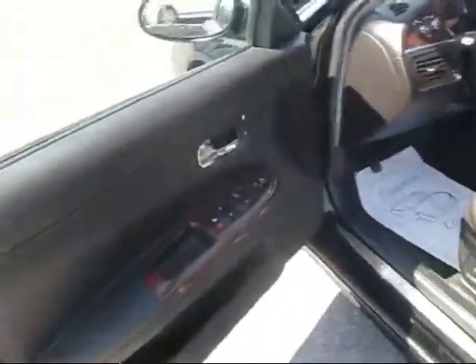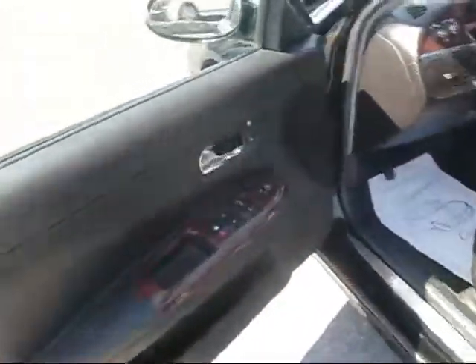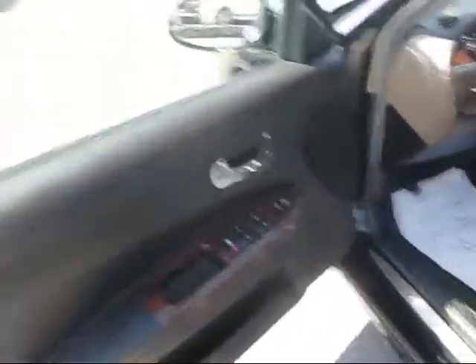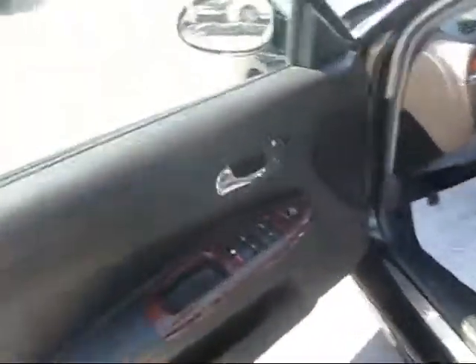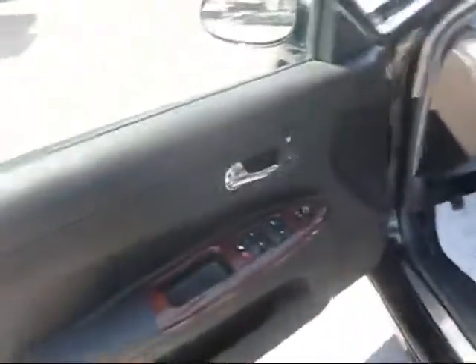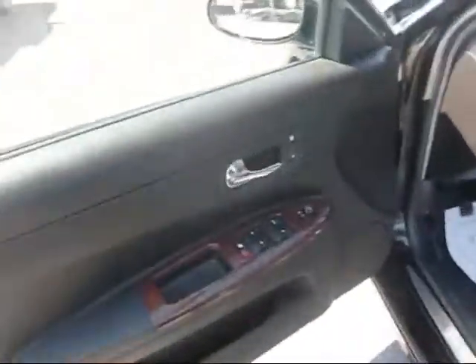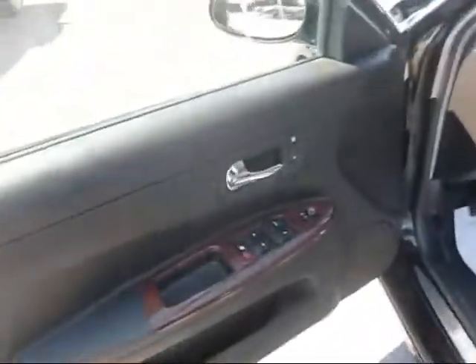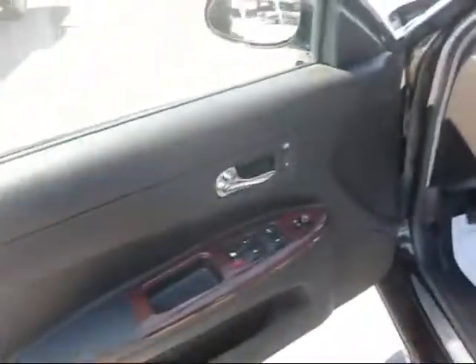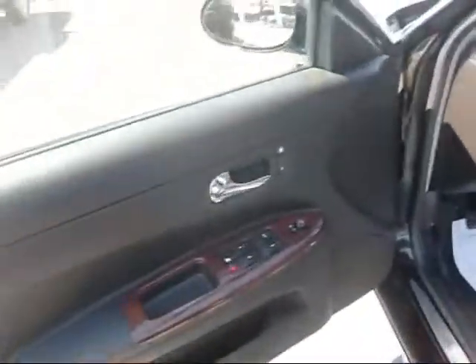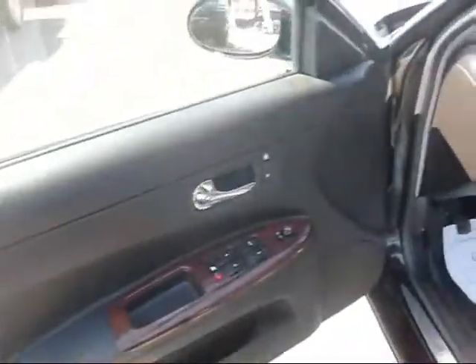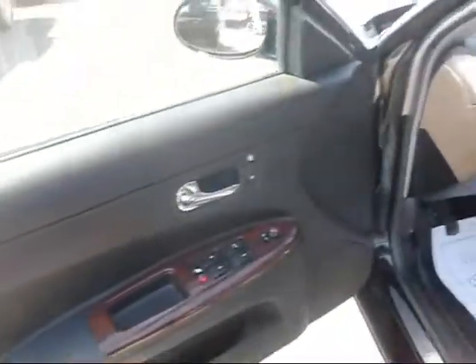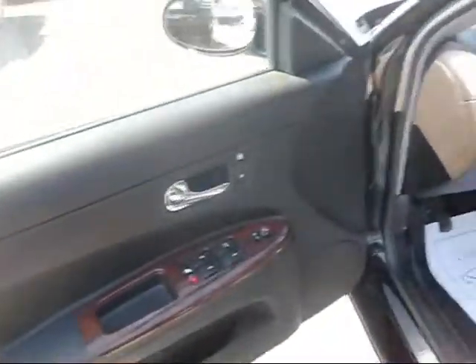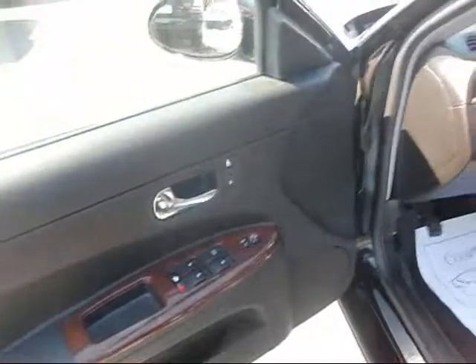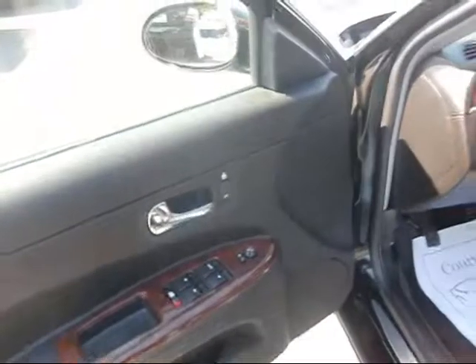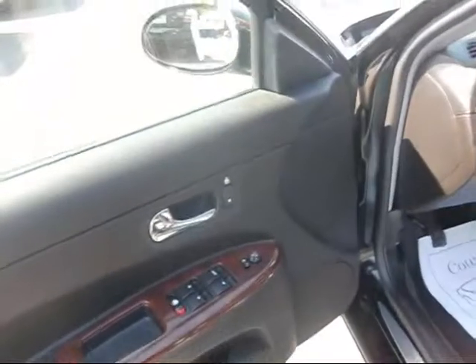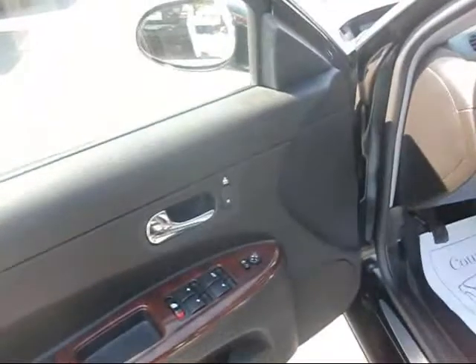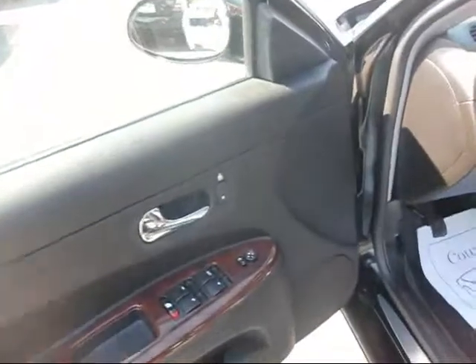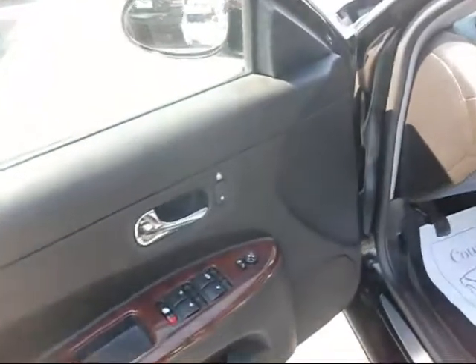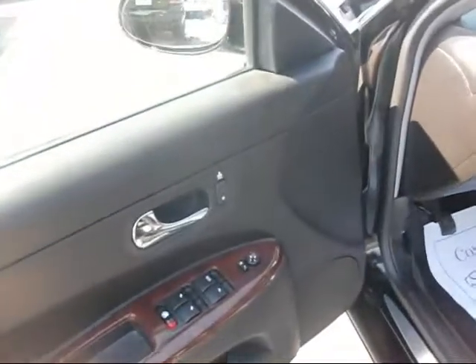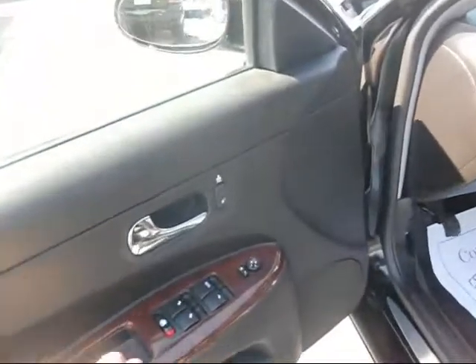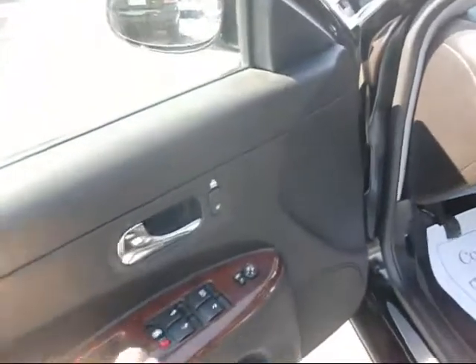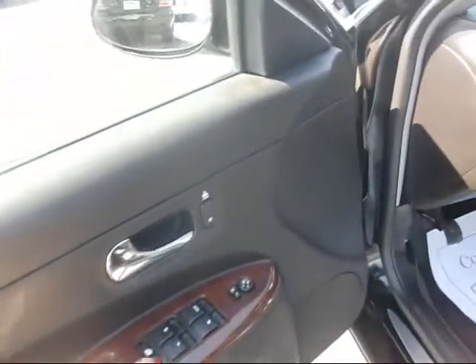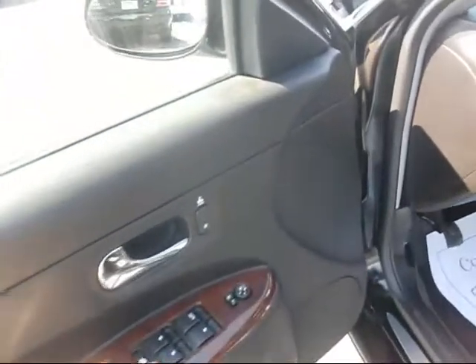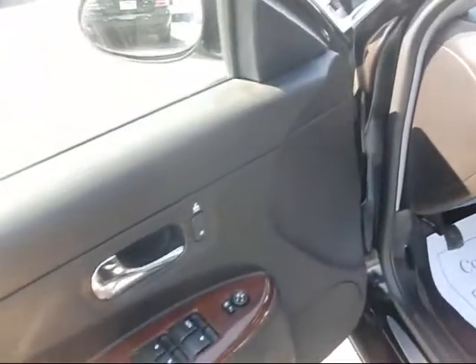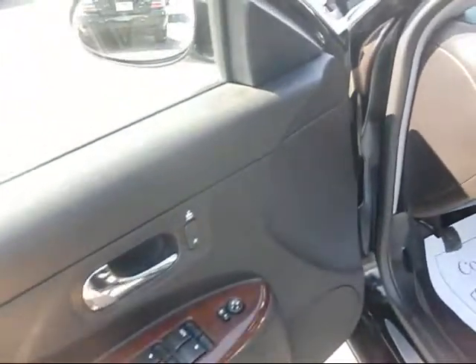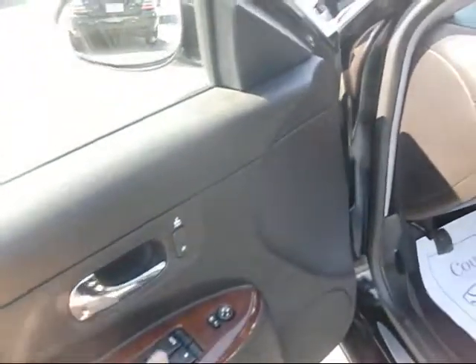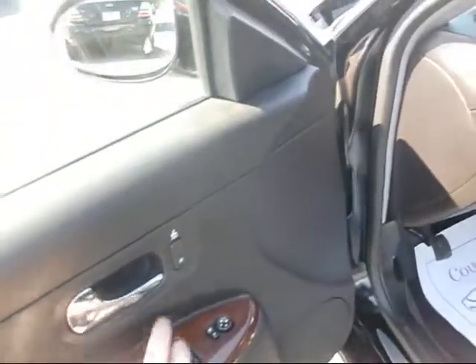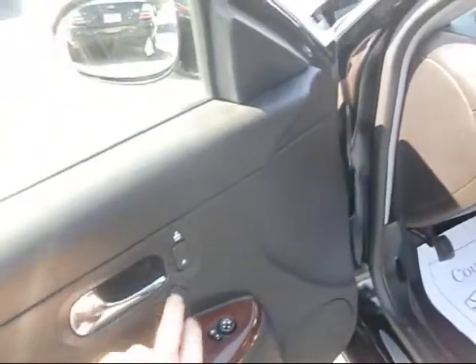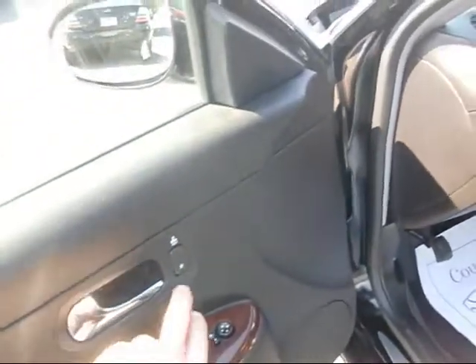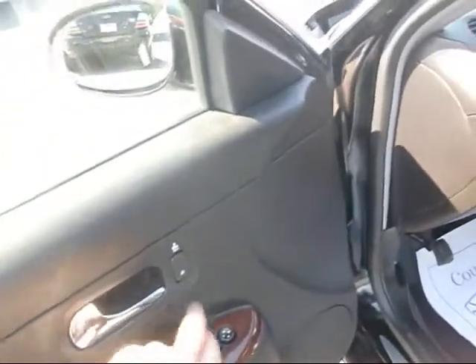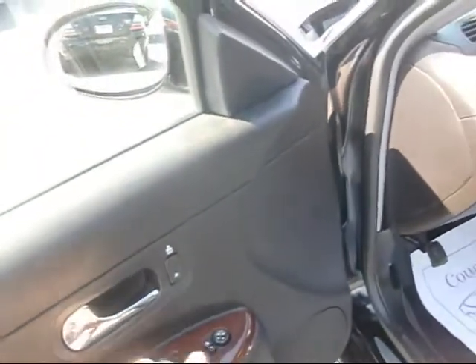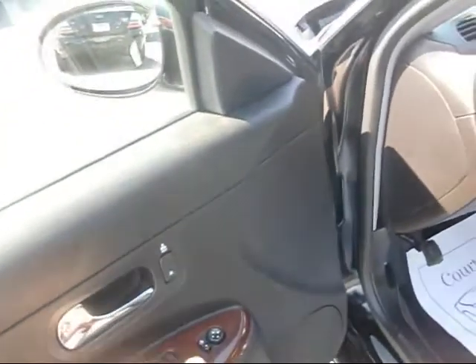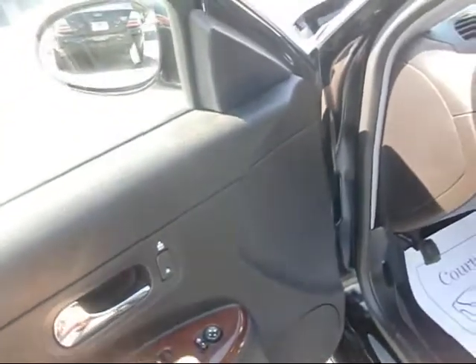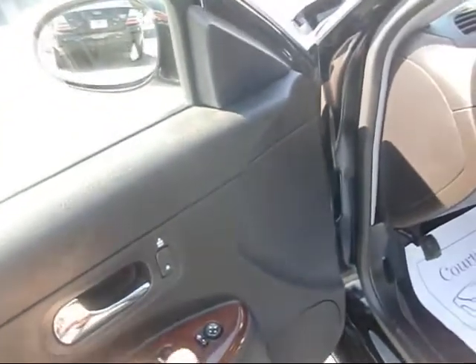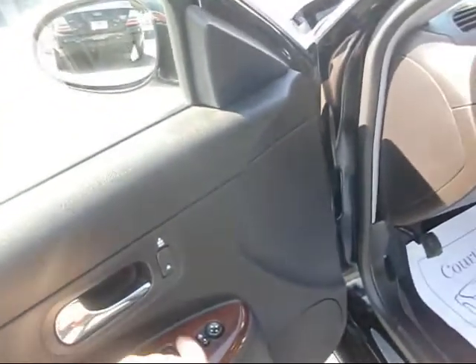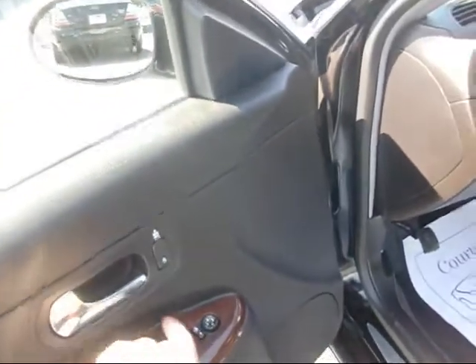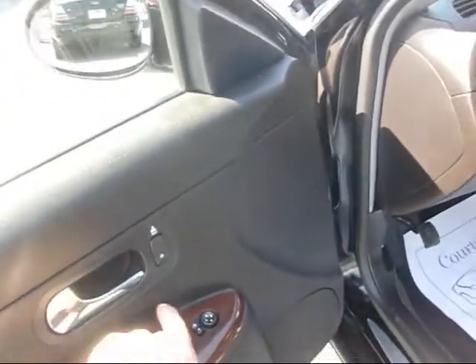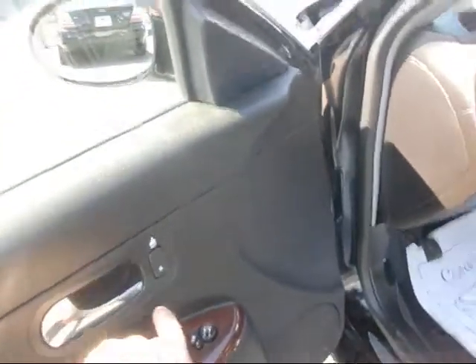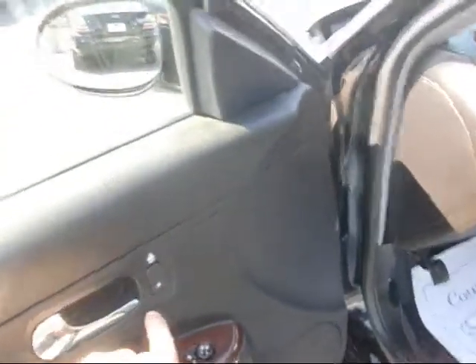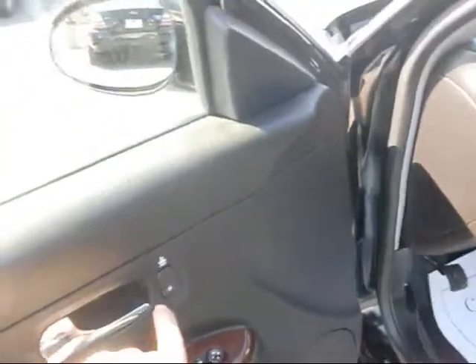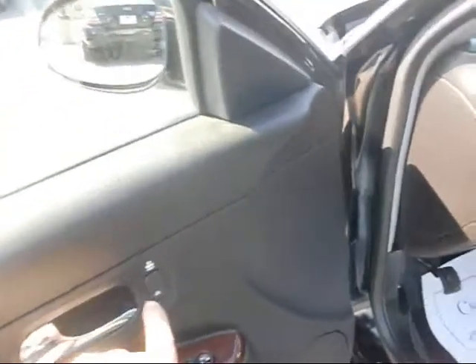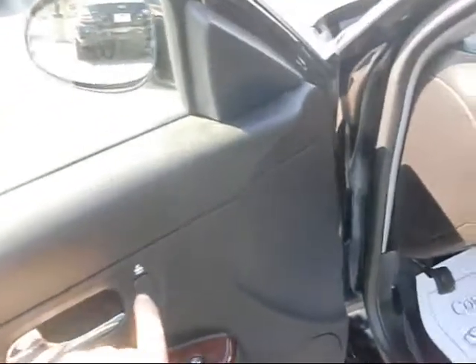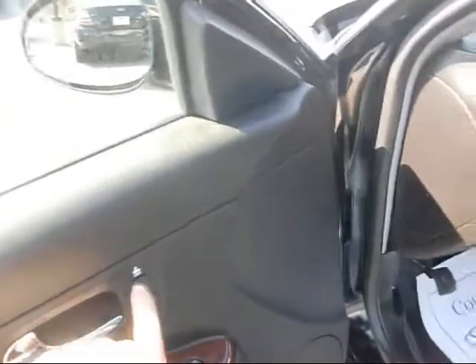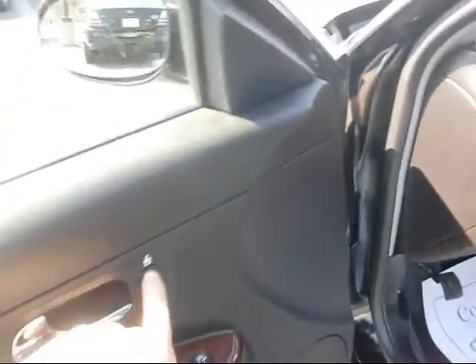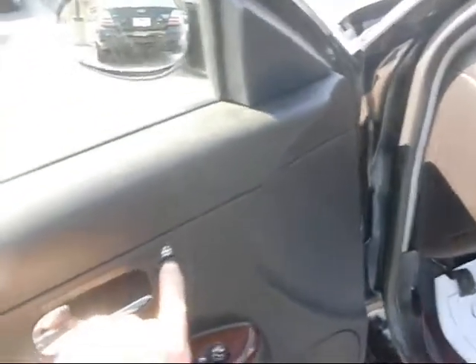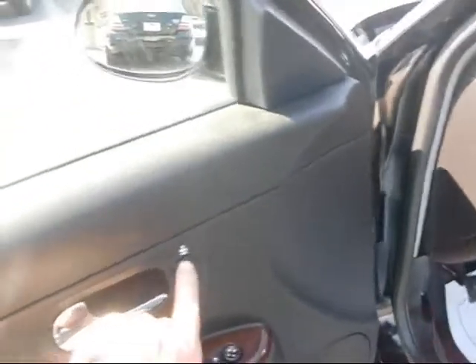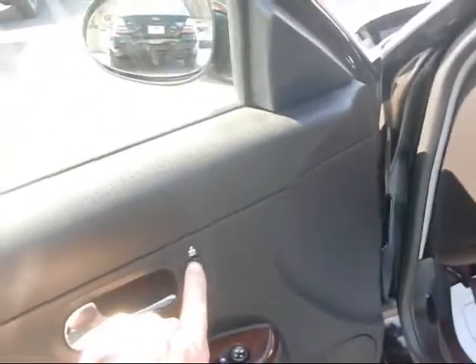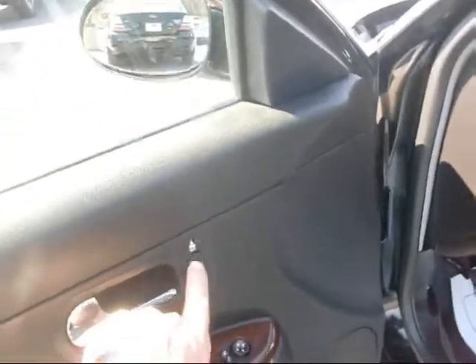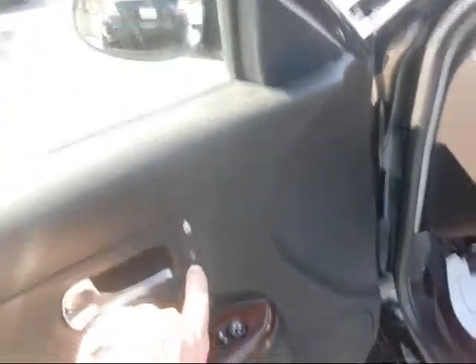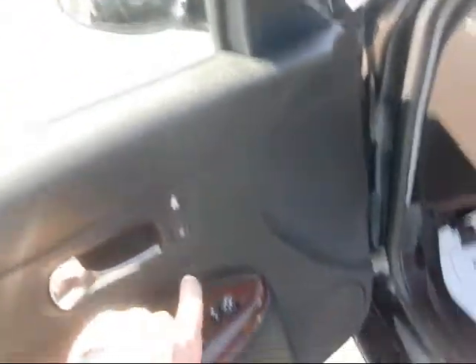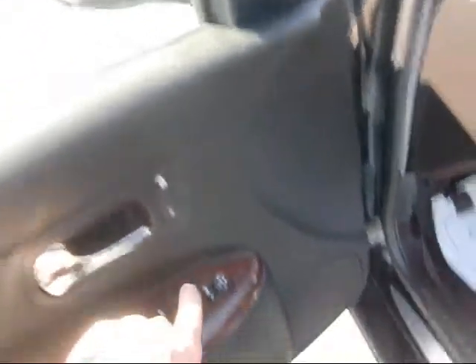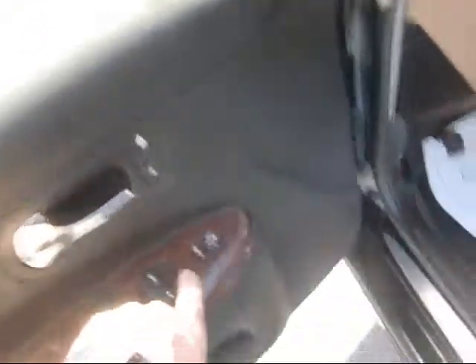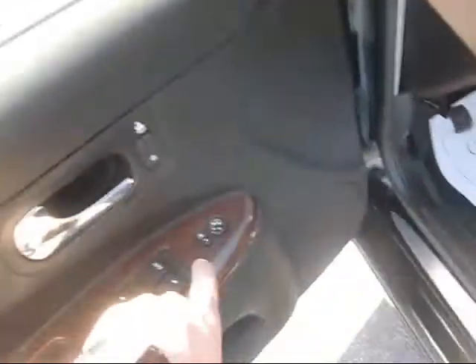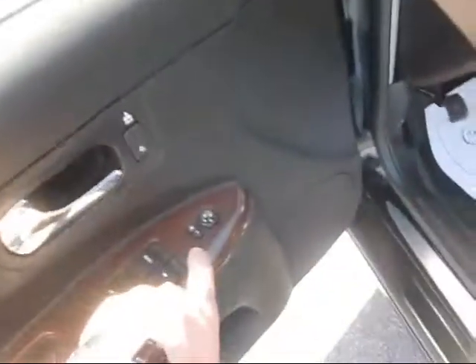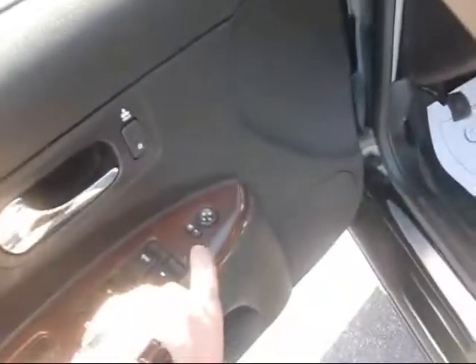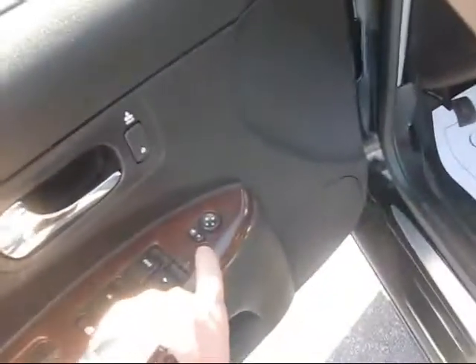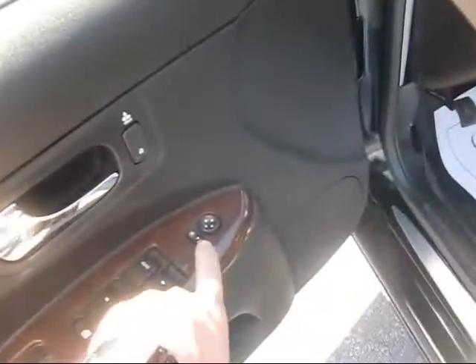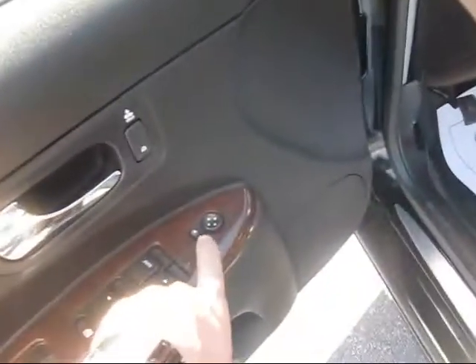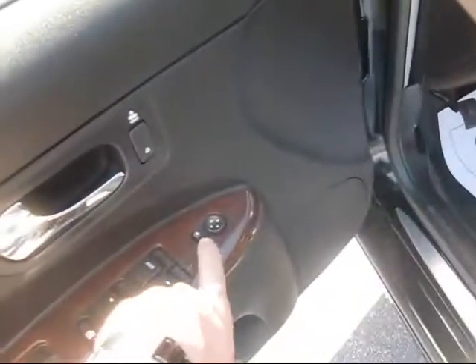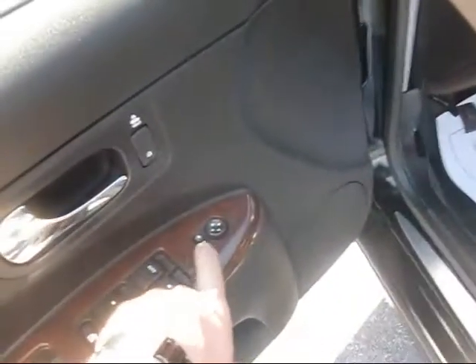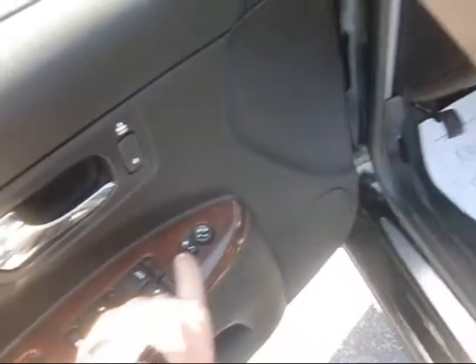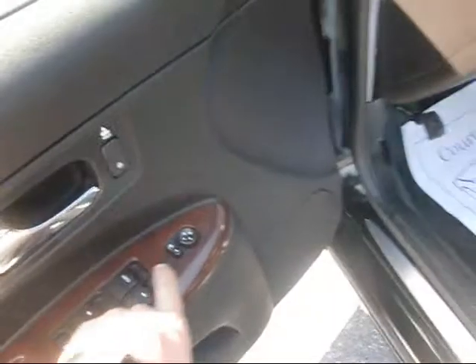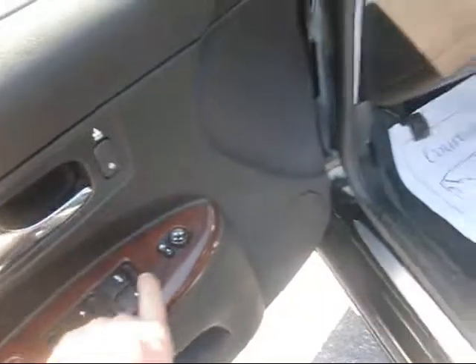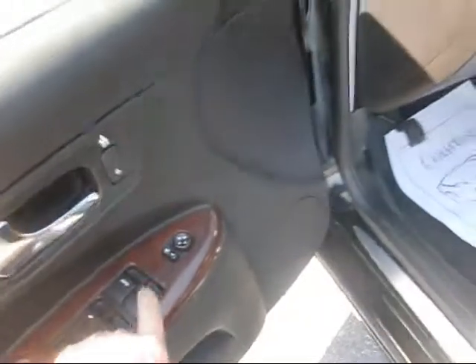It's equipped with power windows, power door locks, got a trunk release there, and power mirrors.